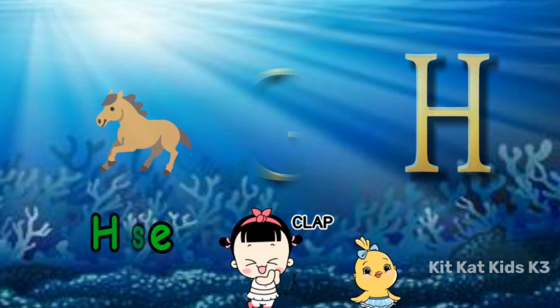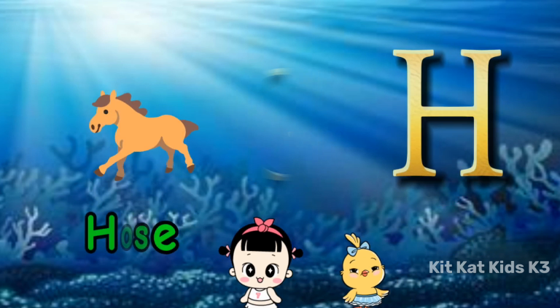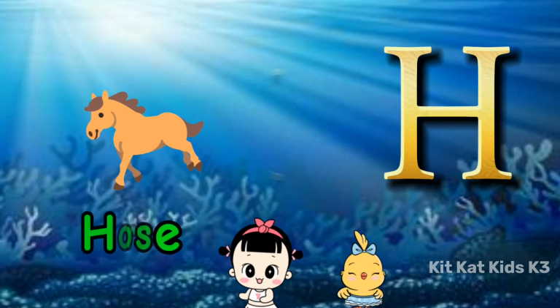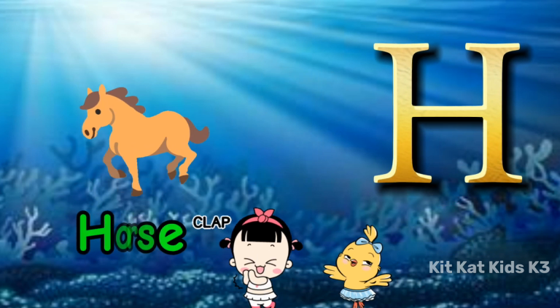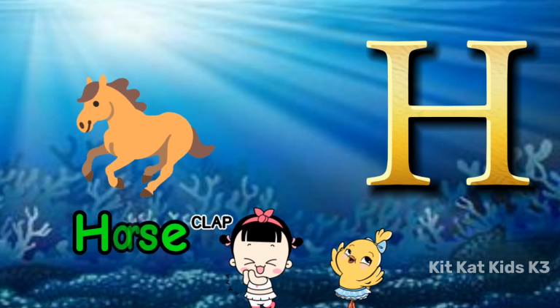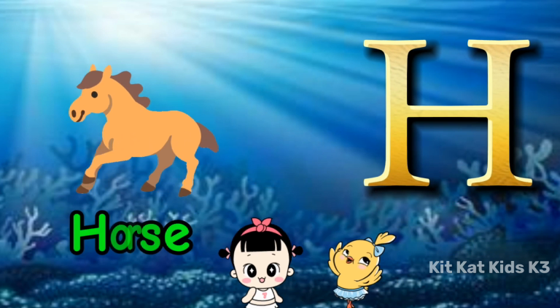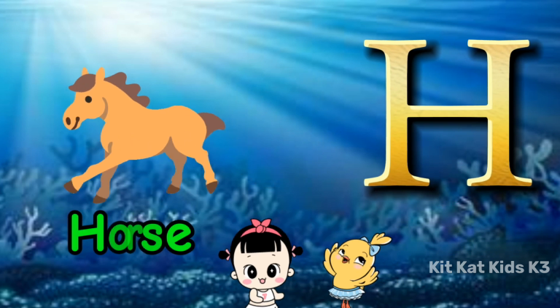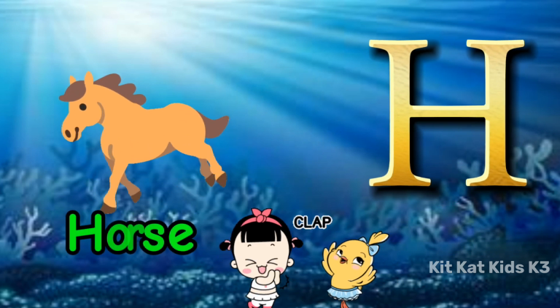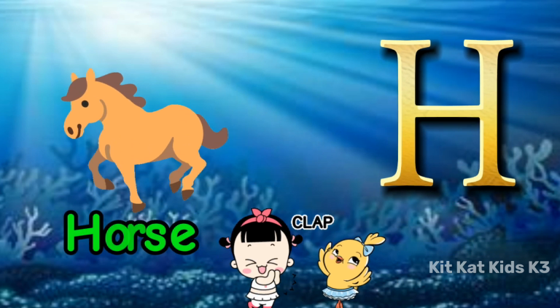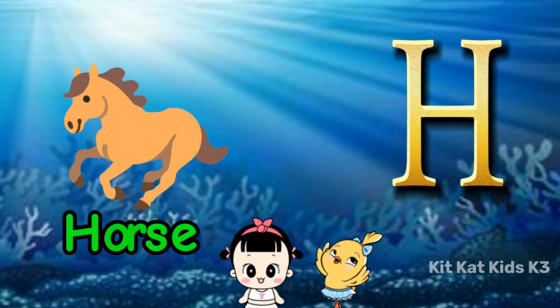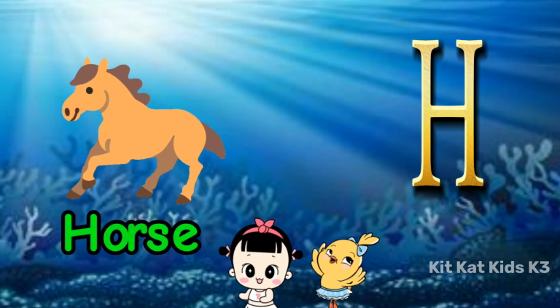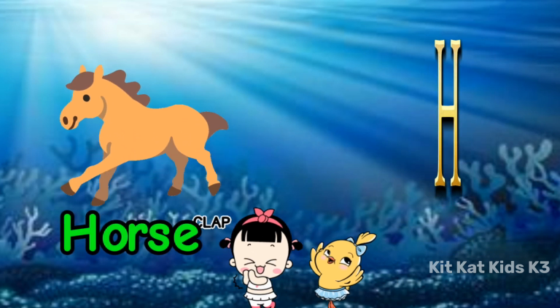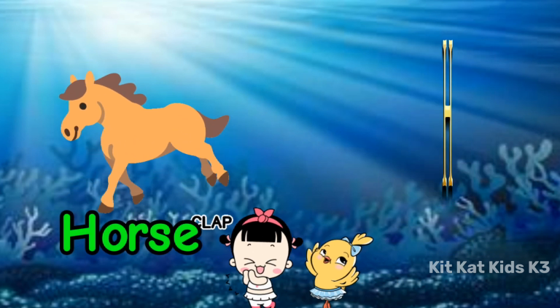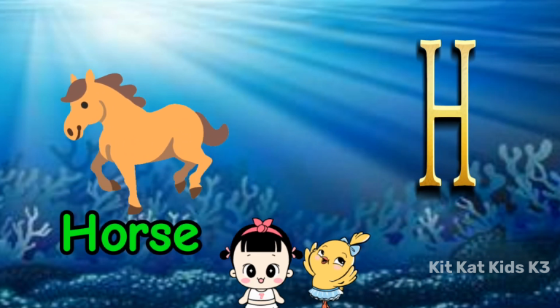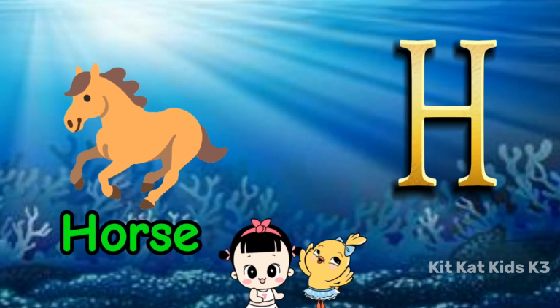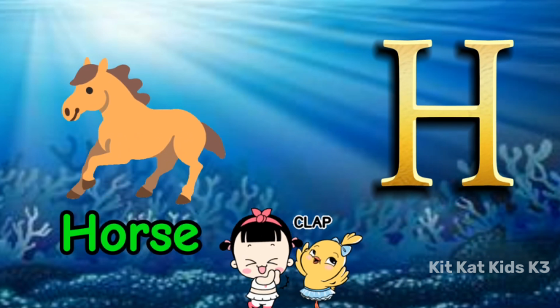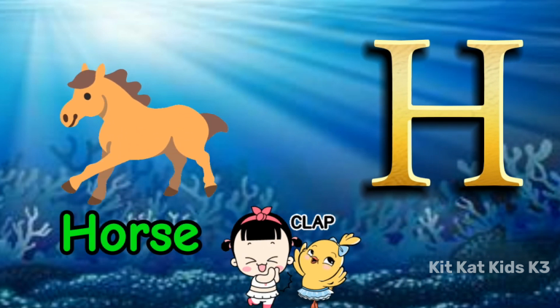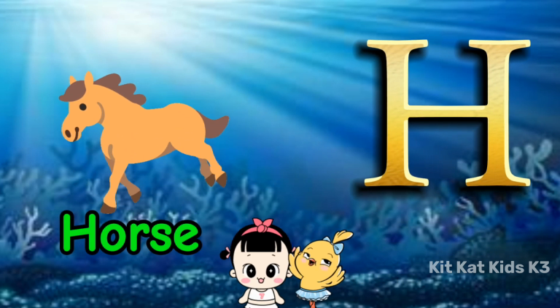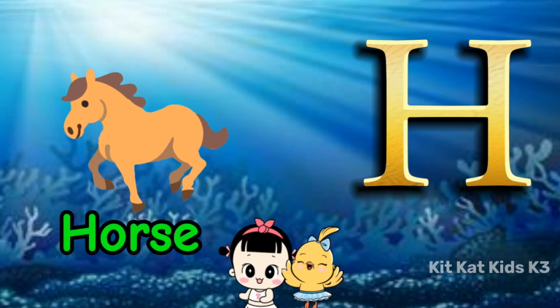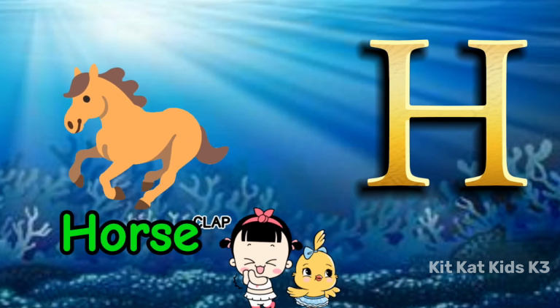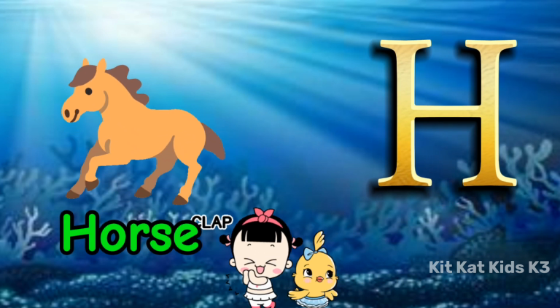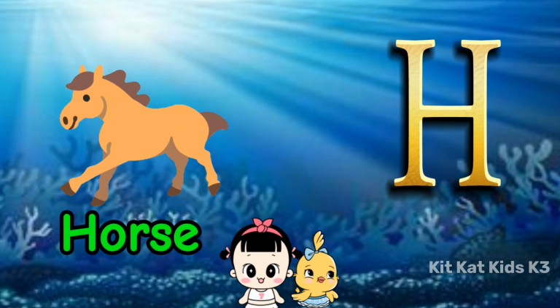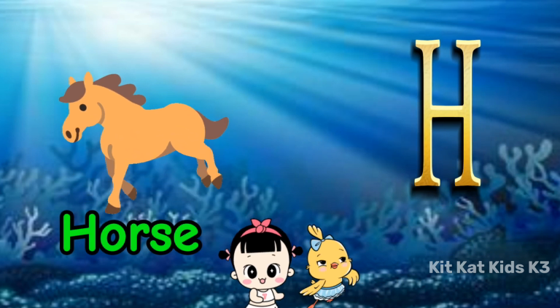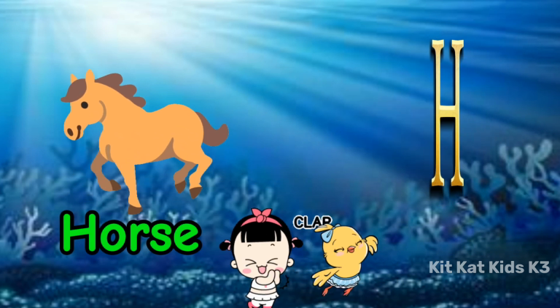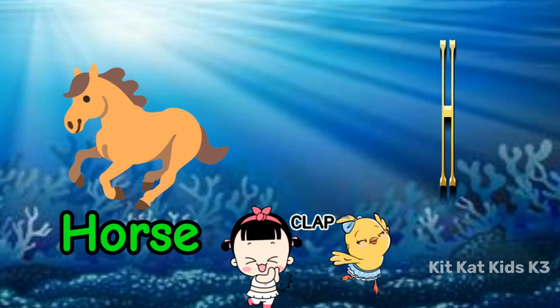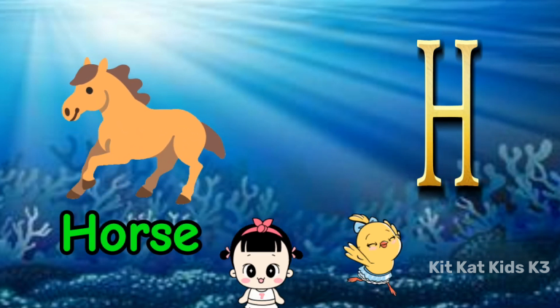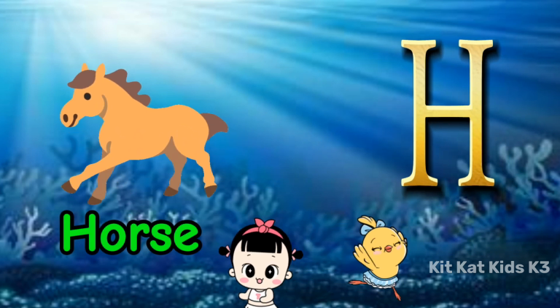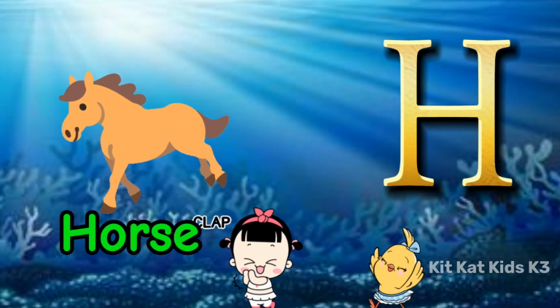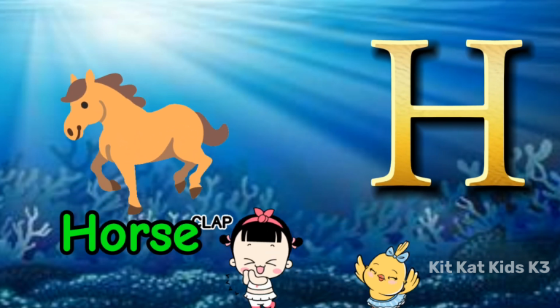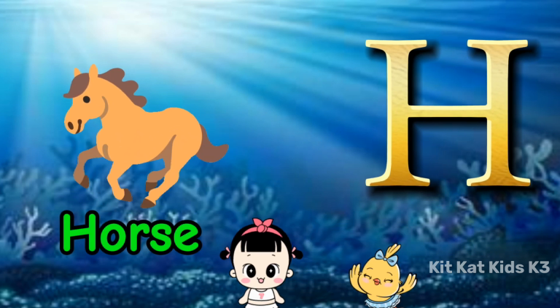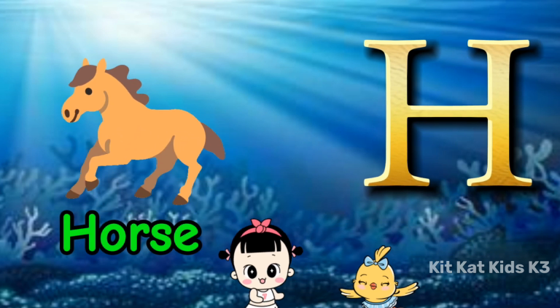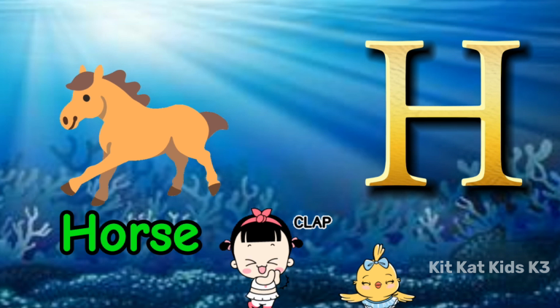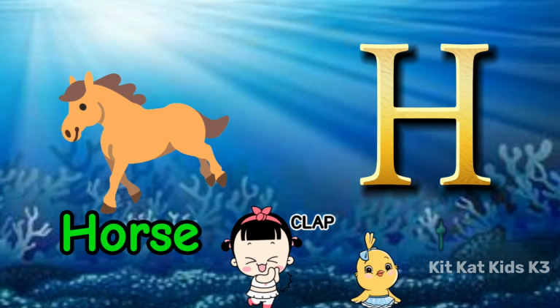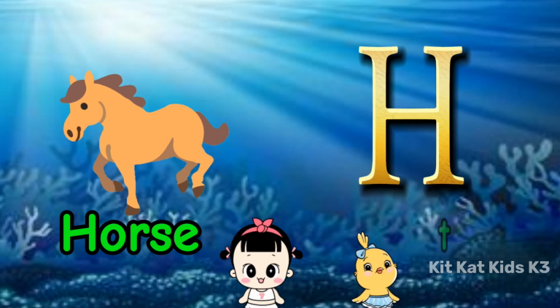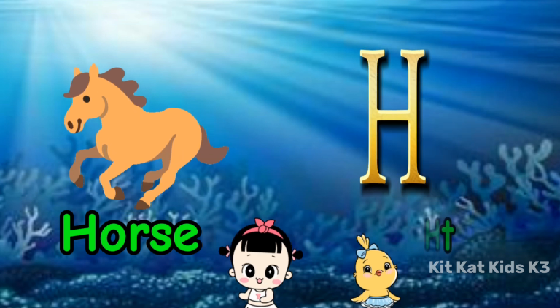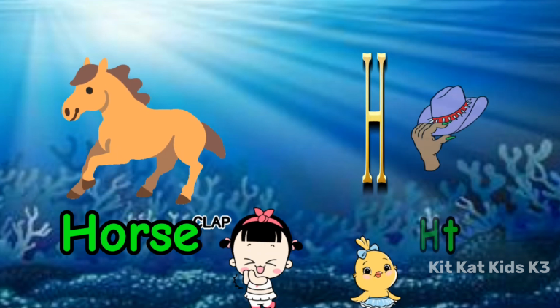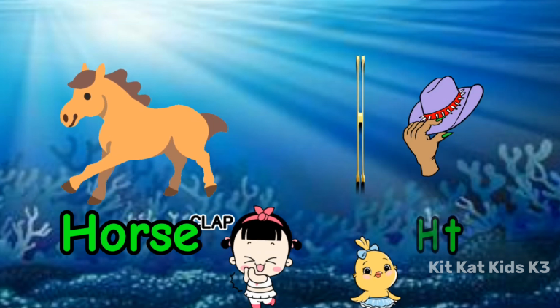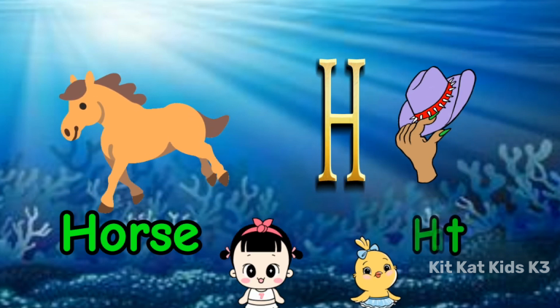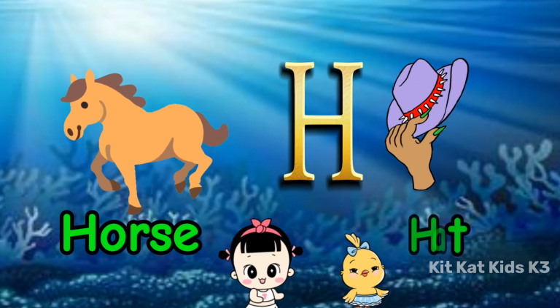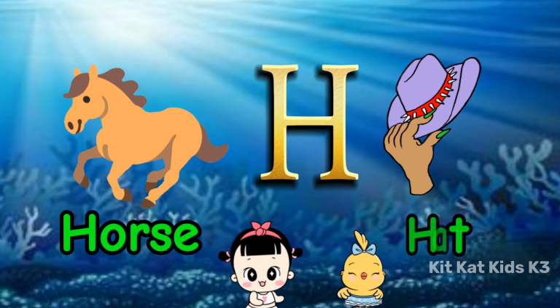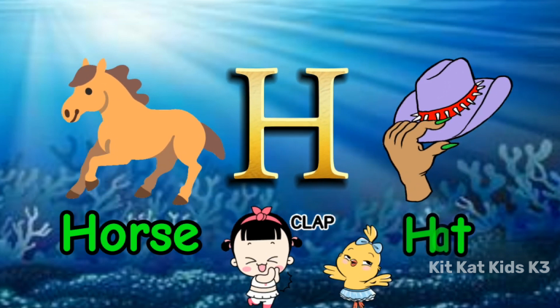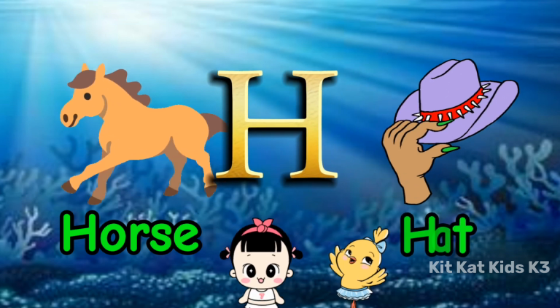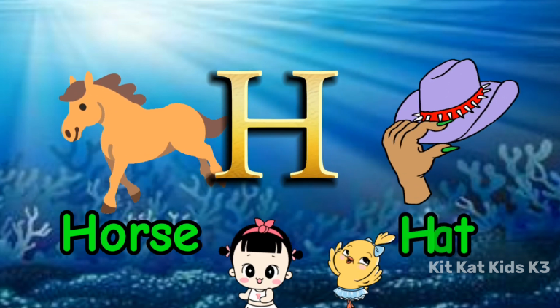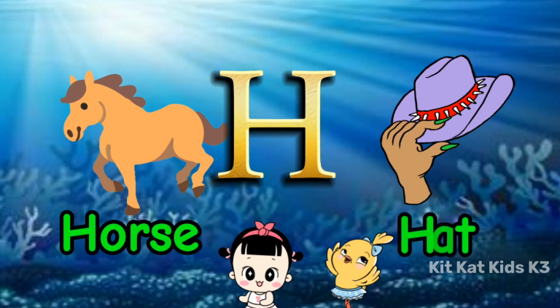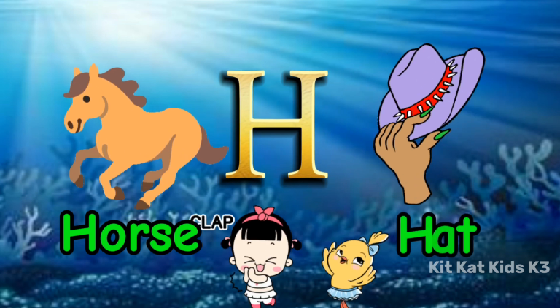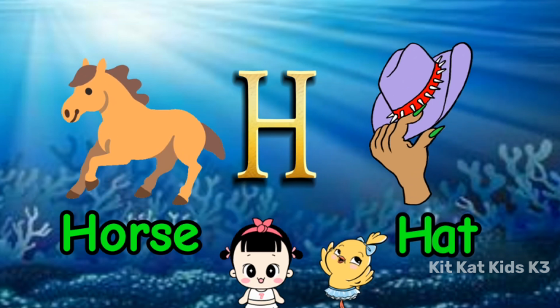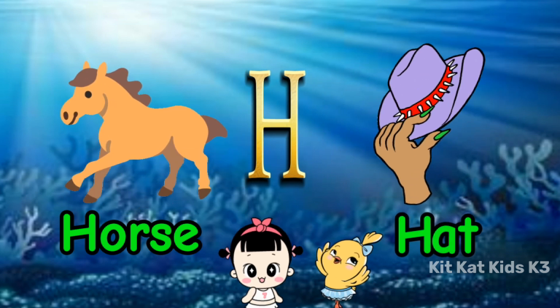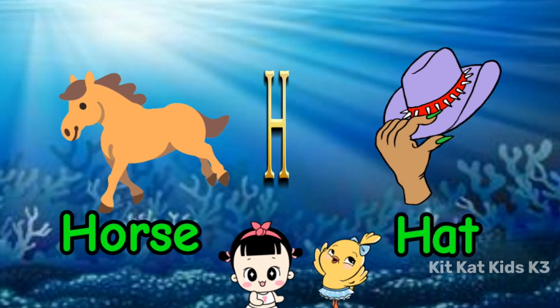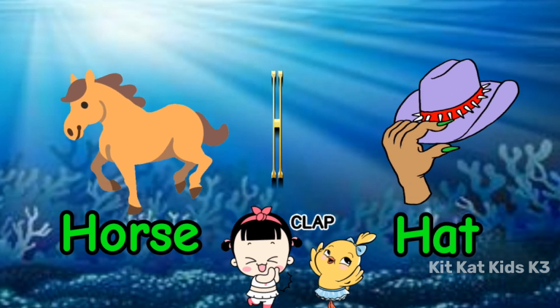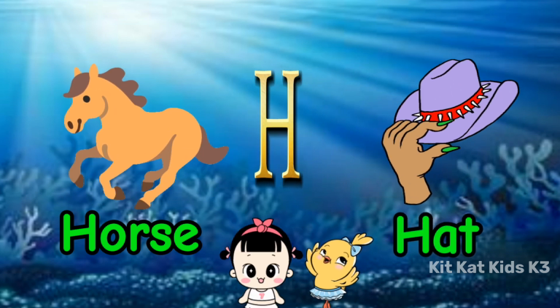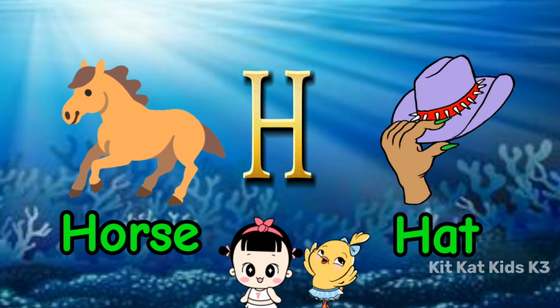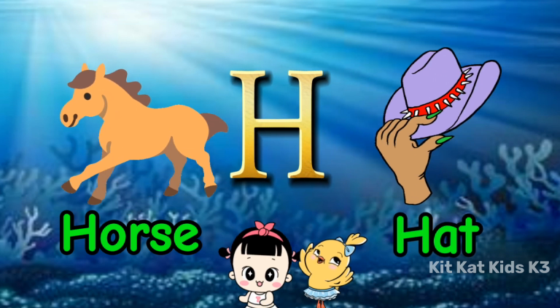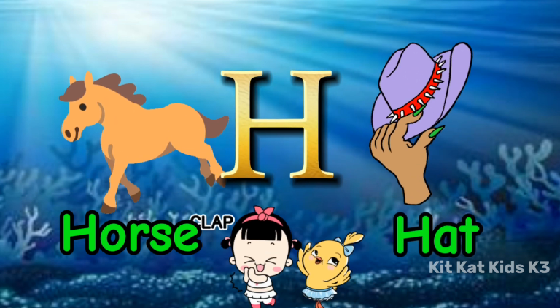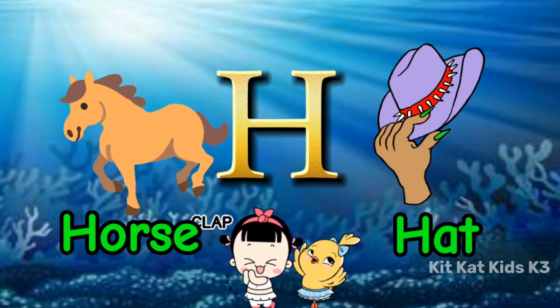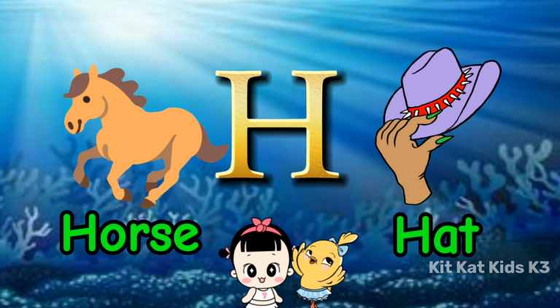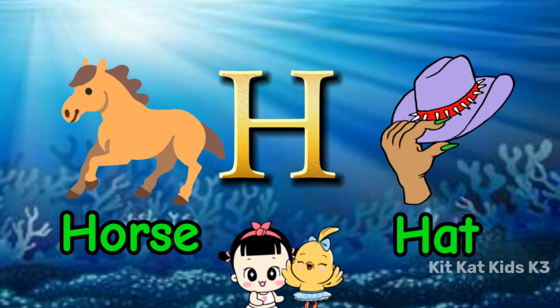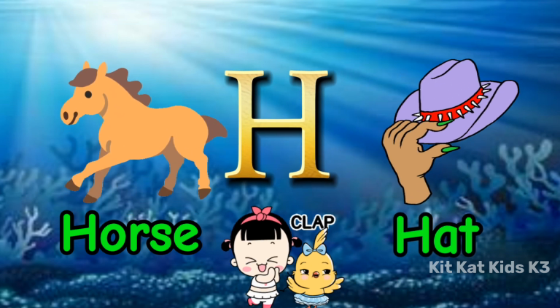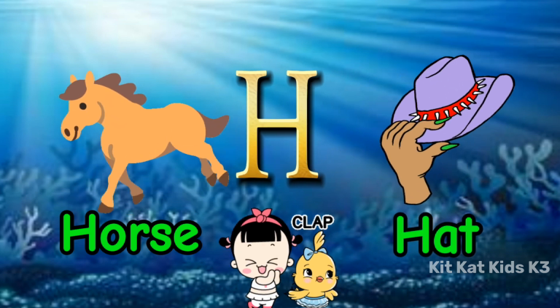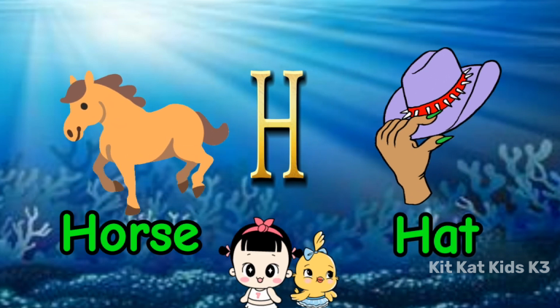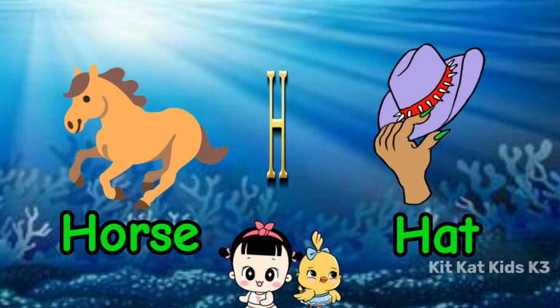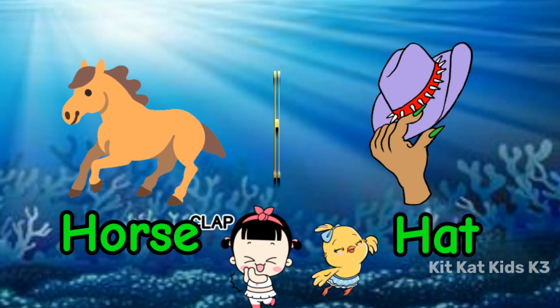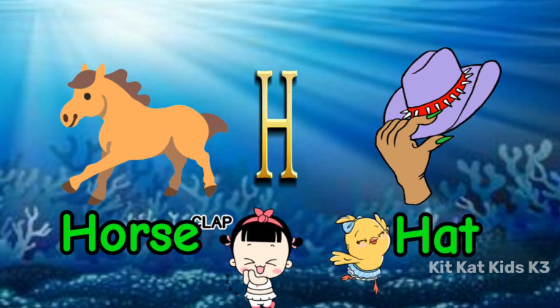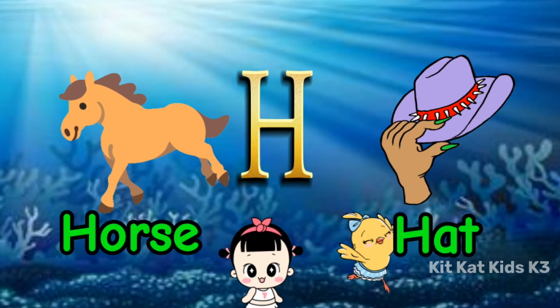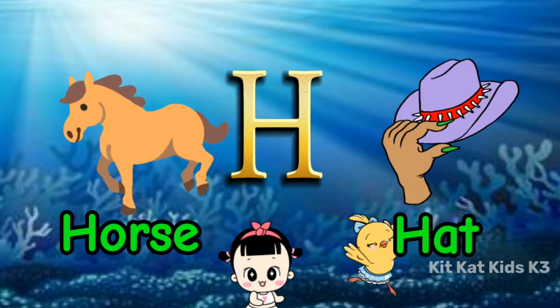H is for horse, strong and fast. H is for hat, worn in the past.